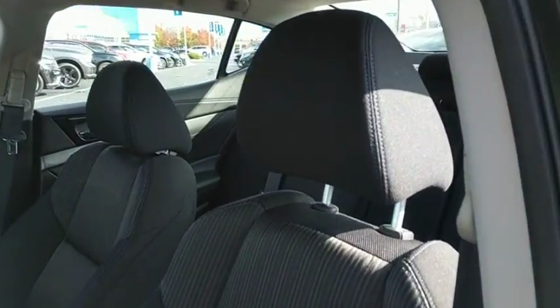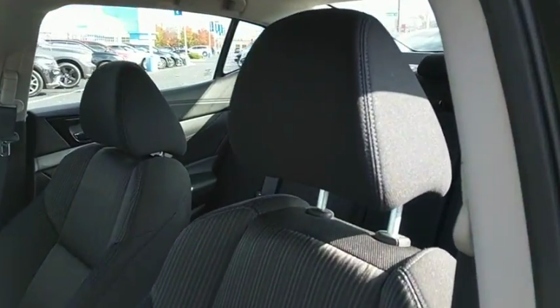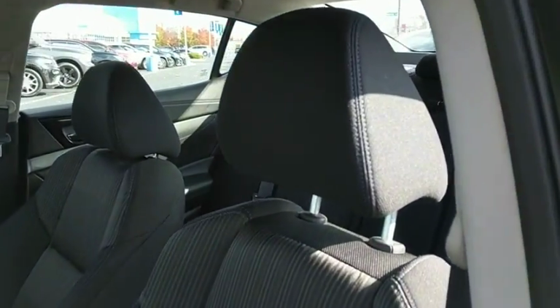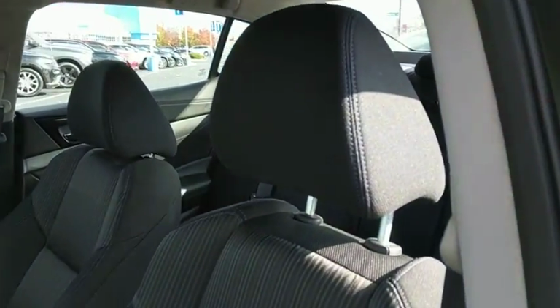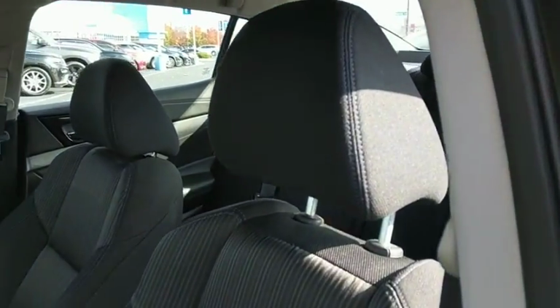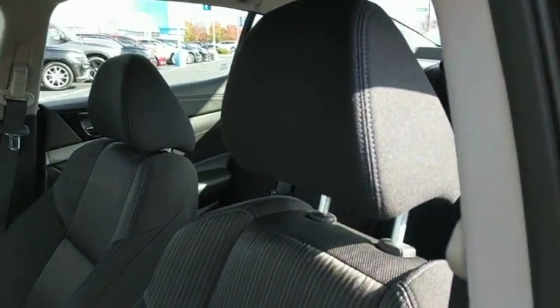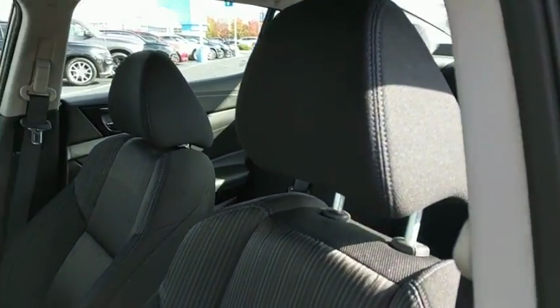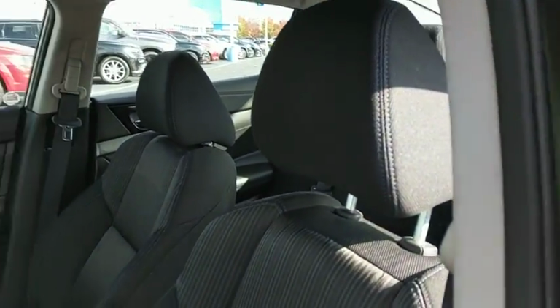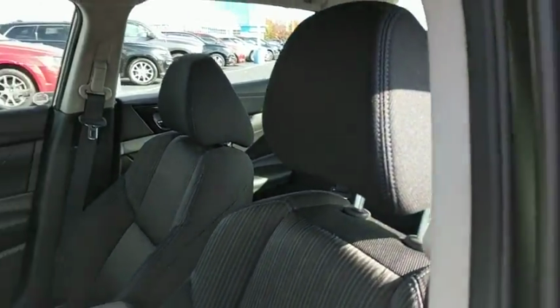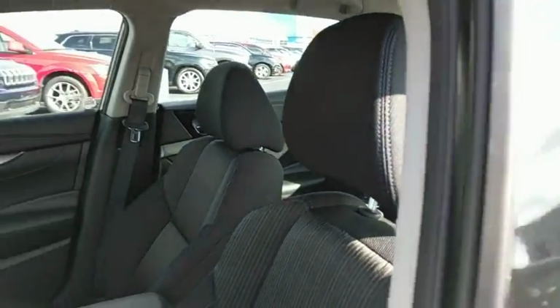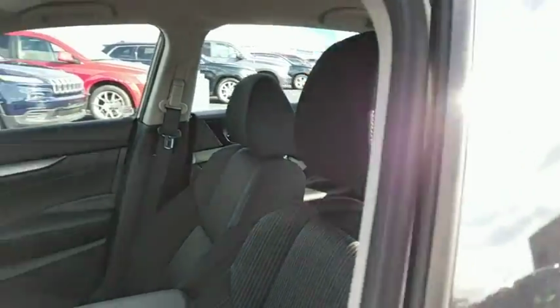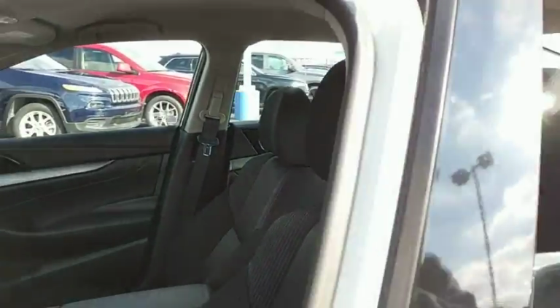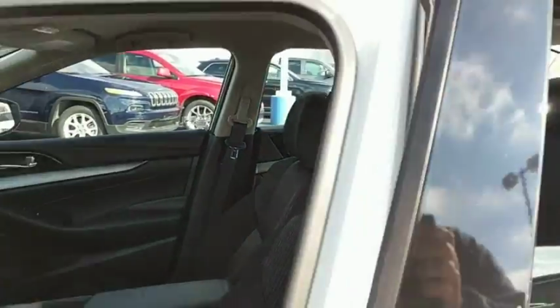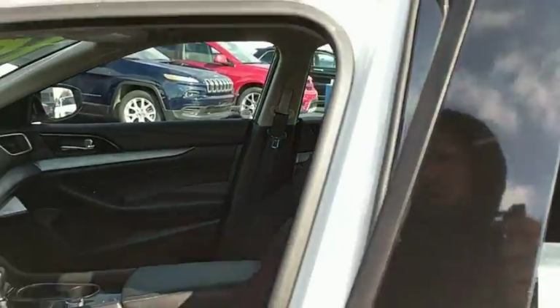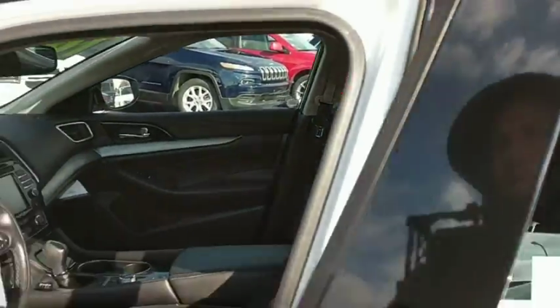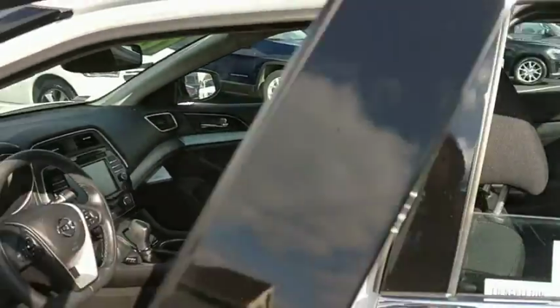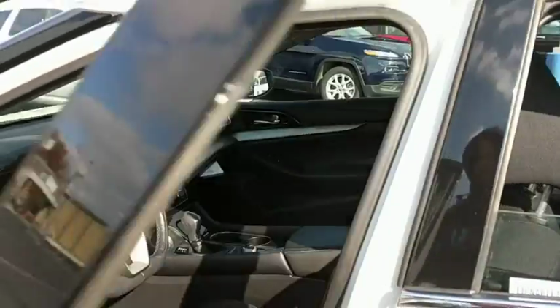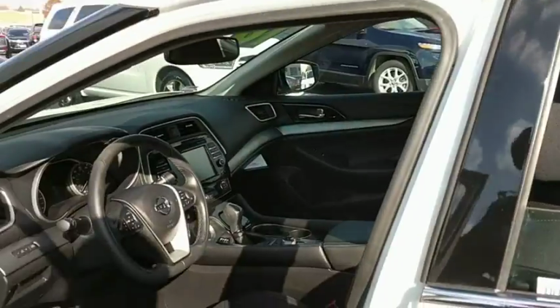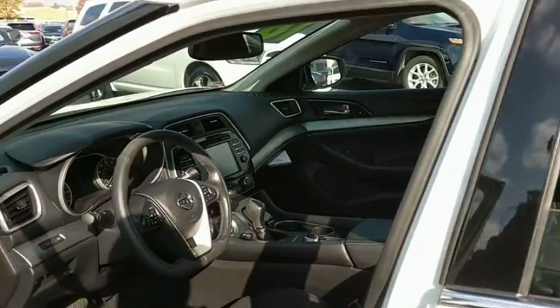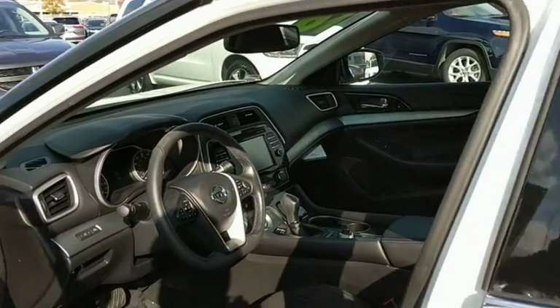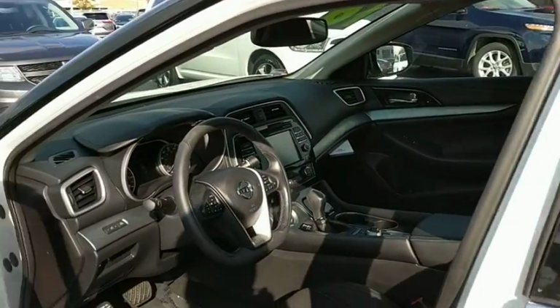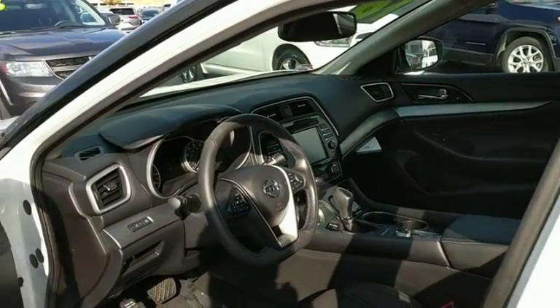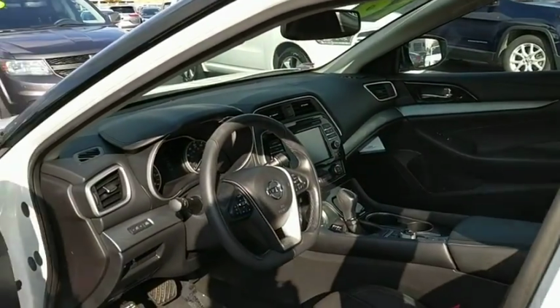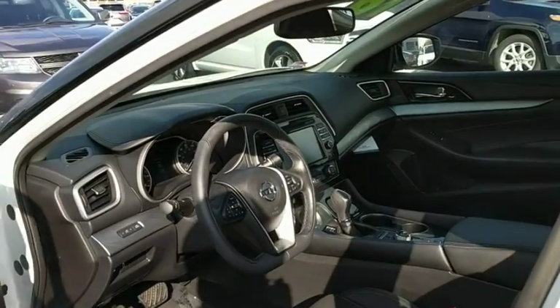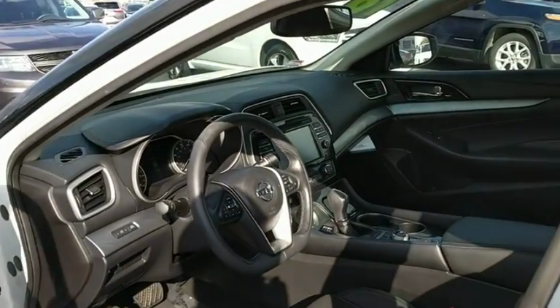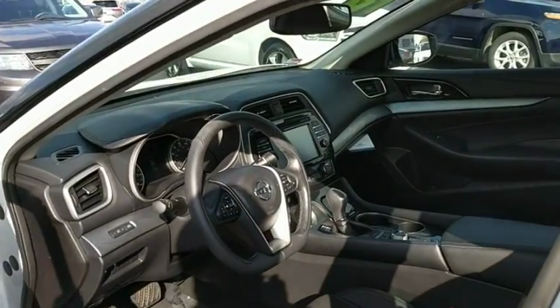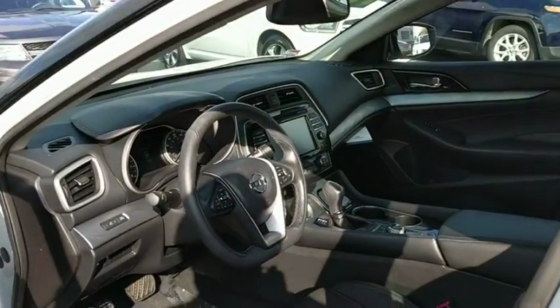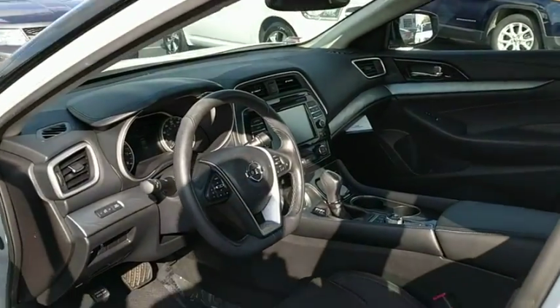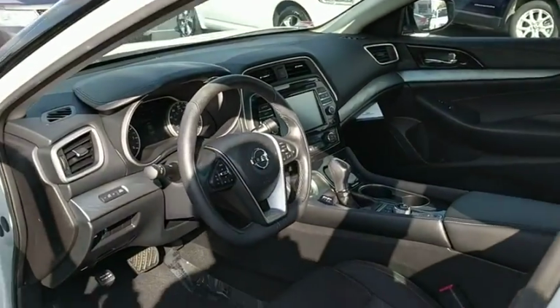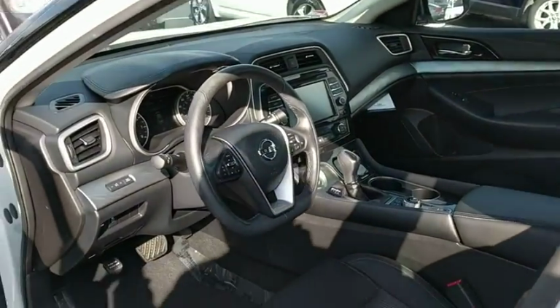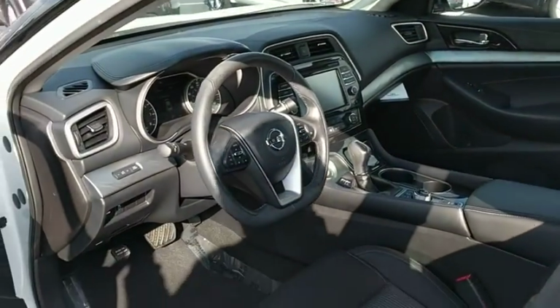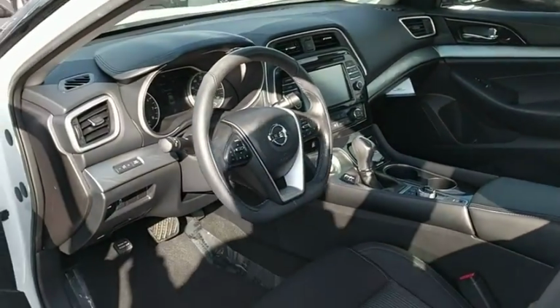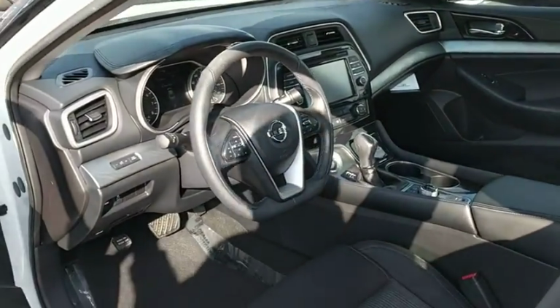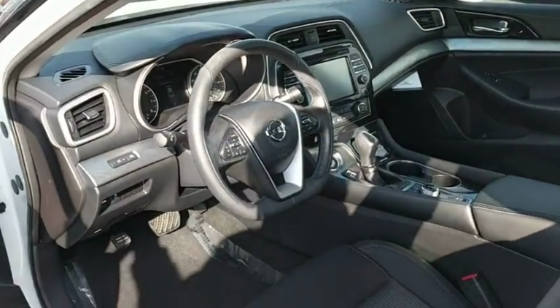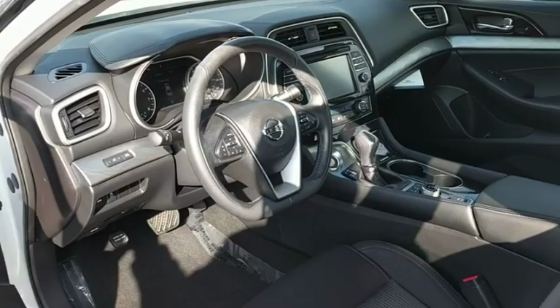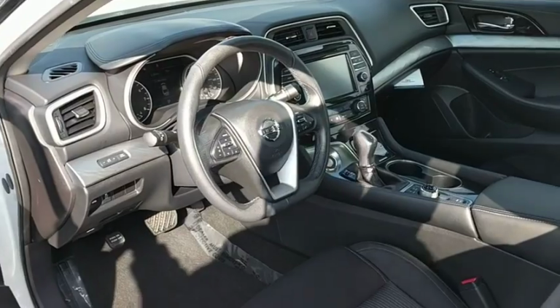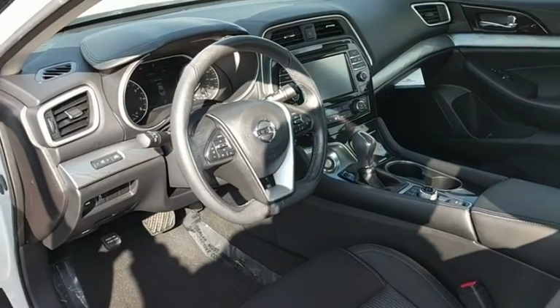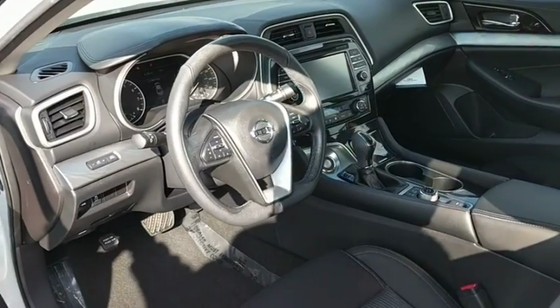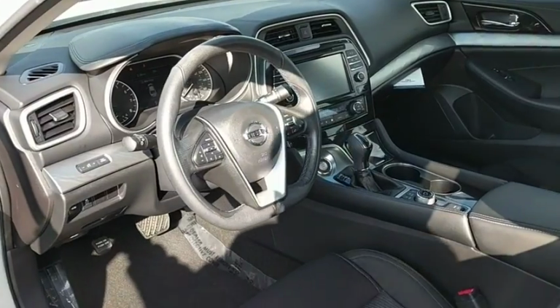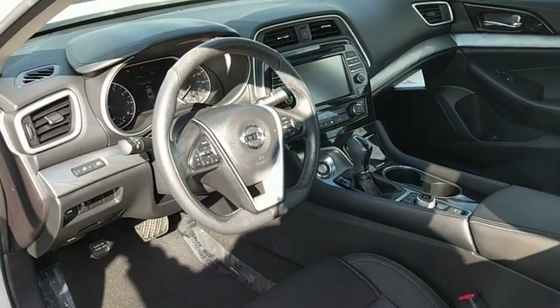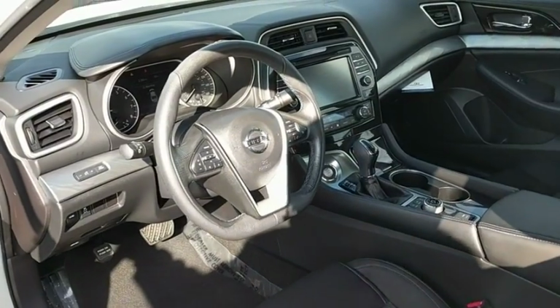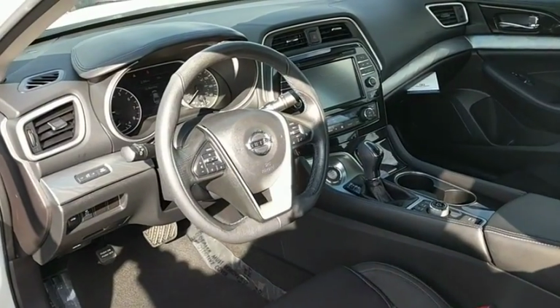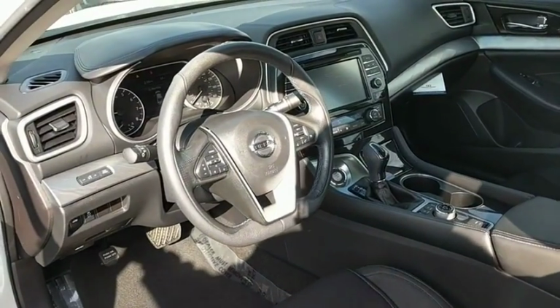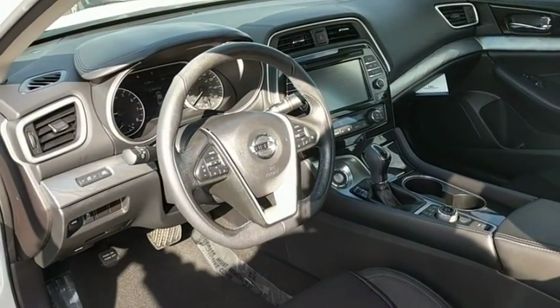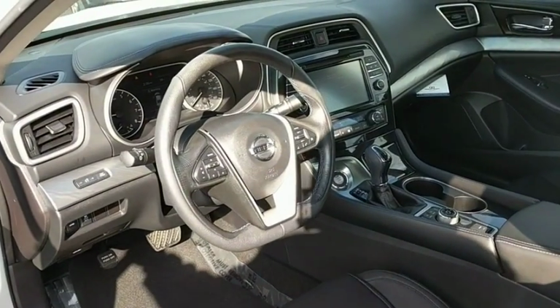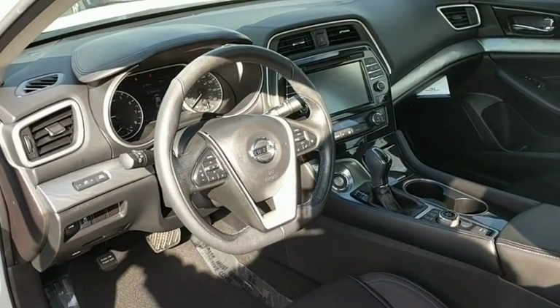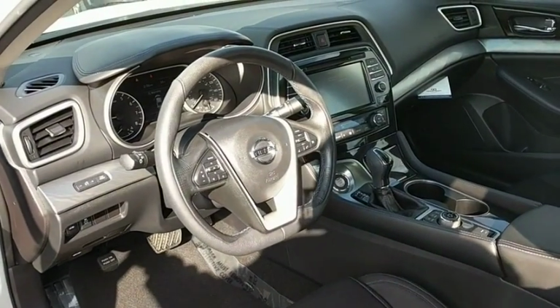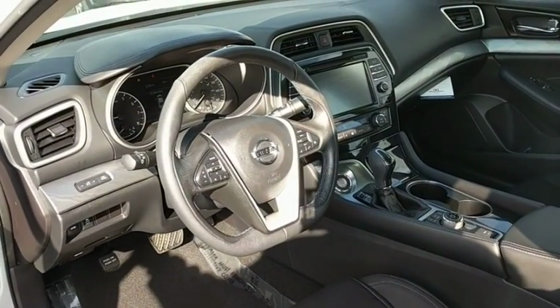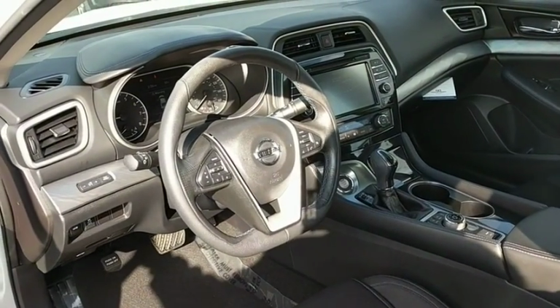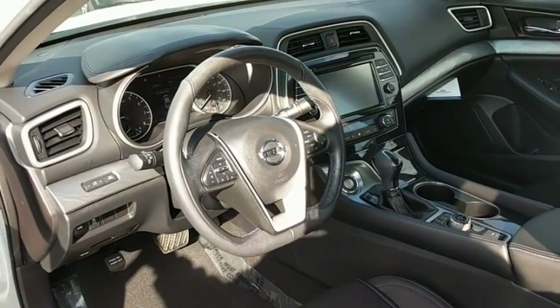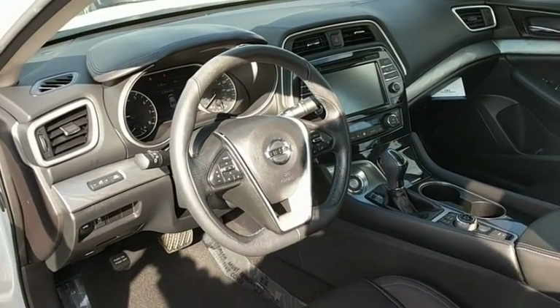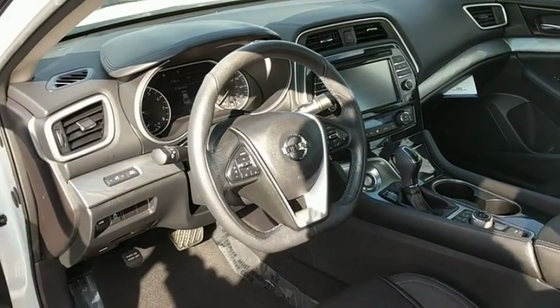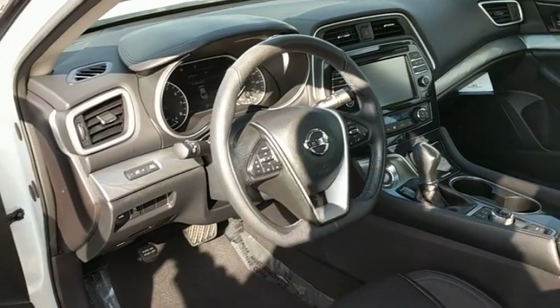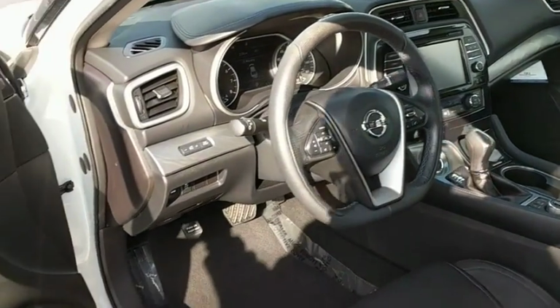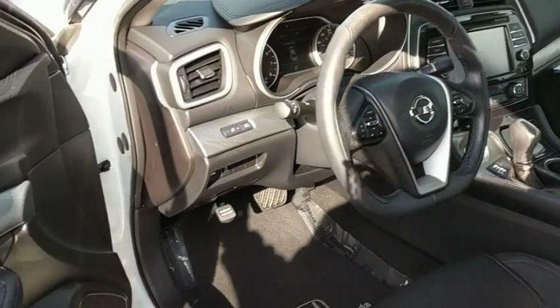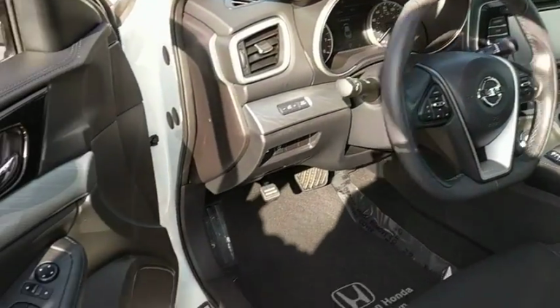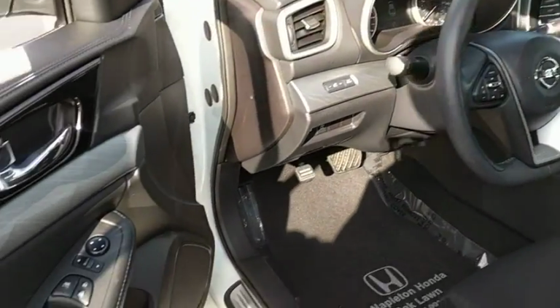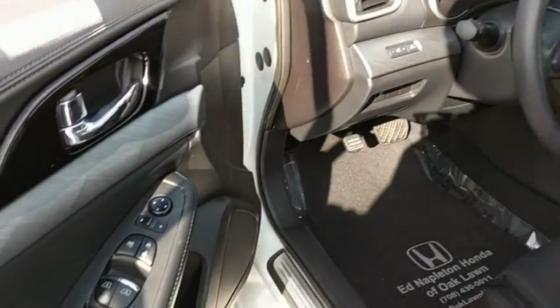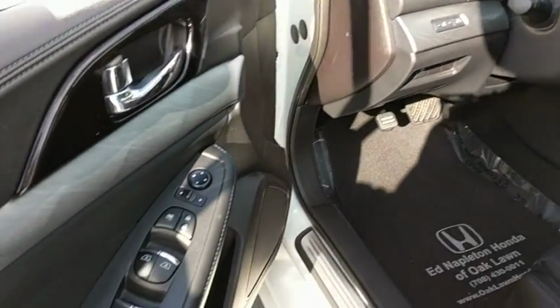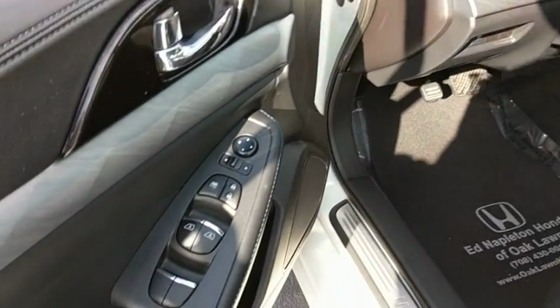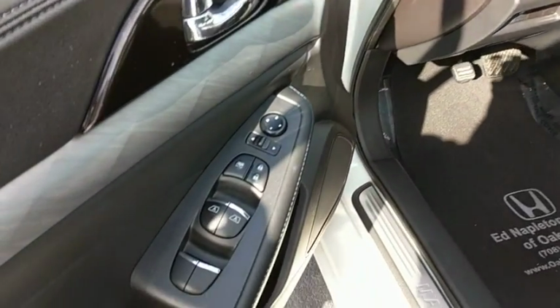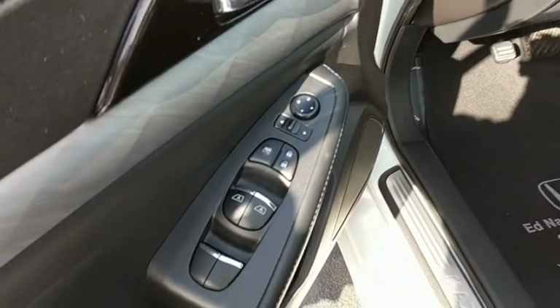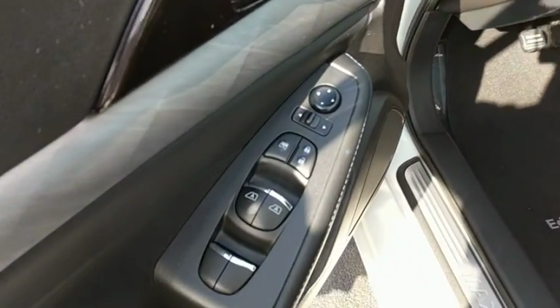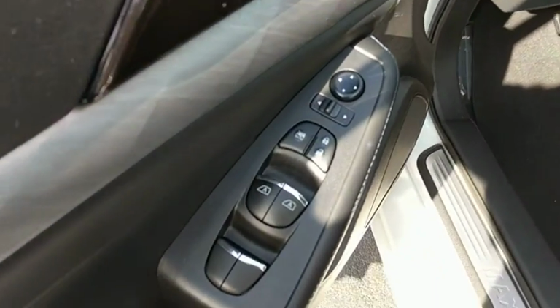This vehicle has less than 25,000 miles. Here are some of this vehicle's great options: power passenger seat,